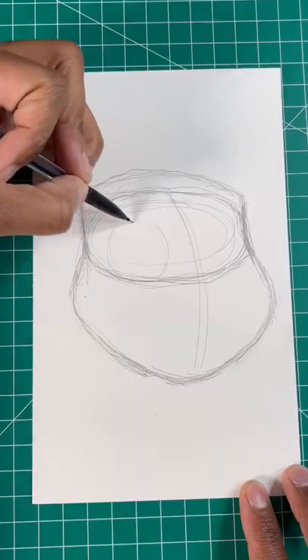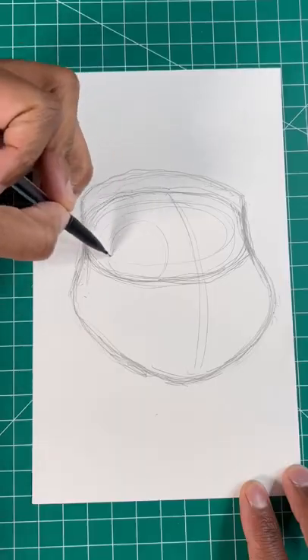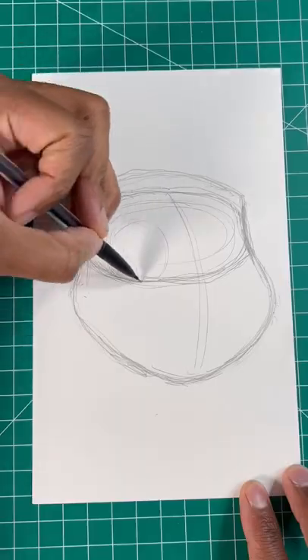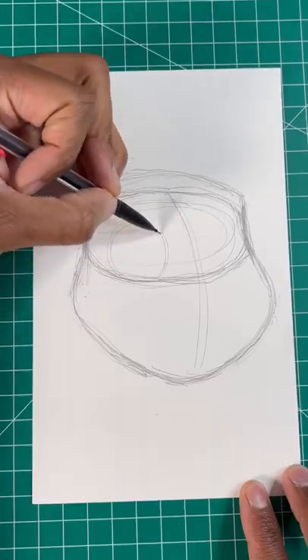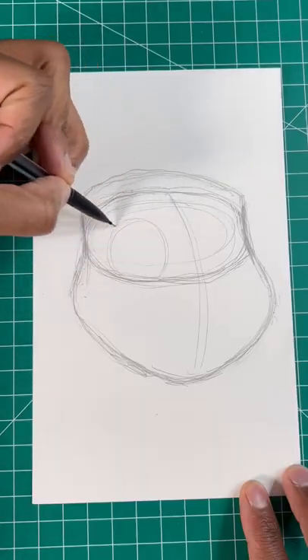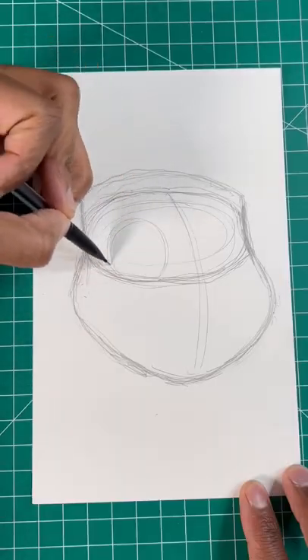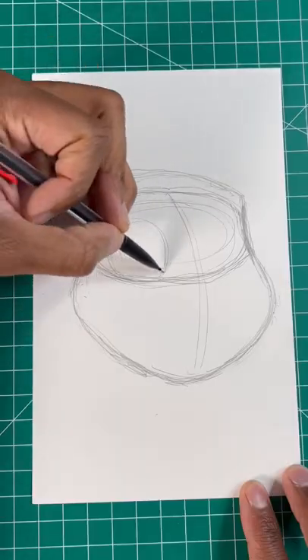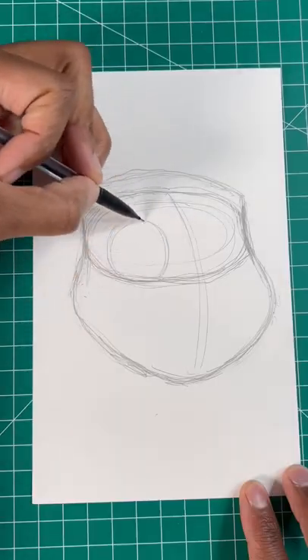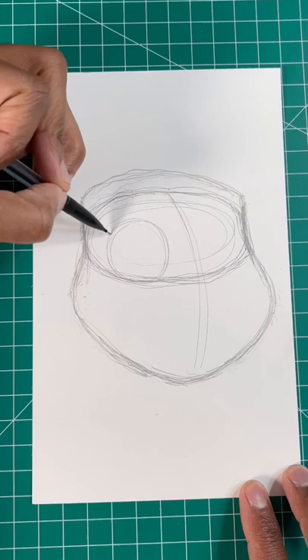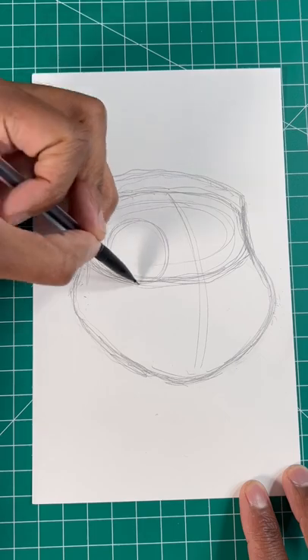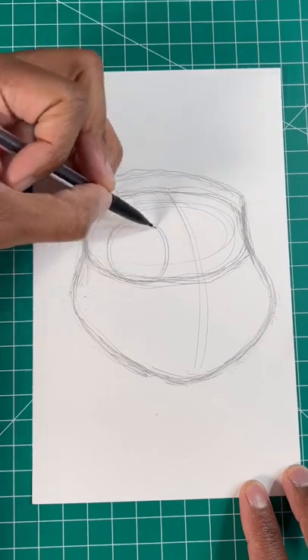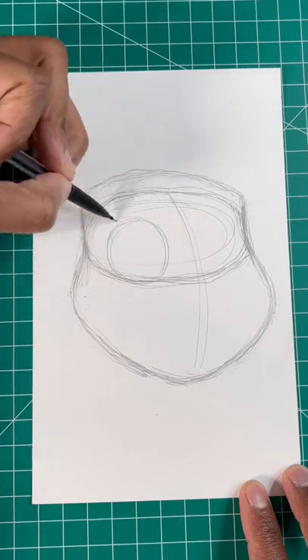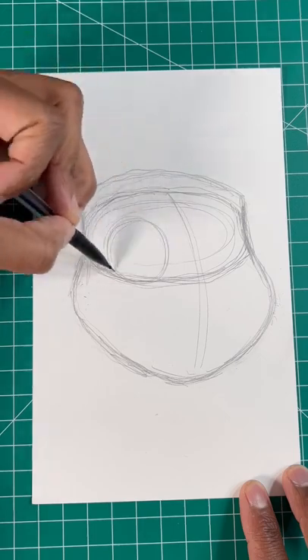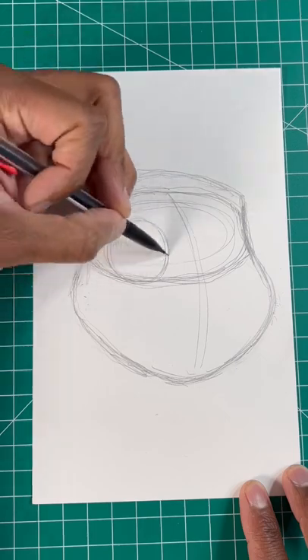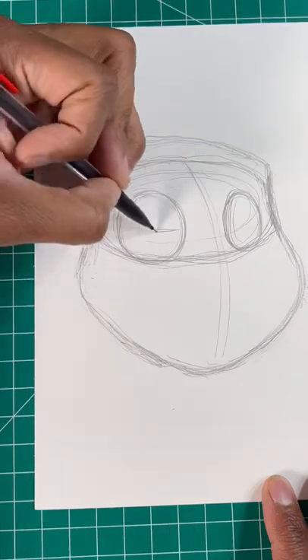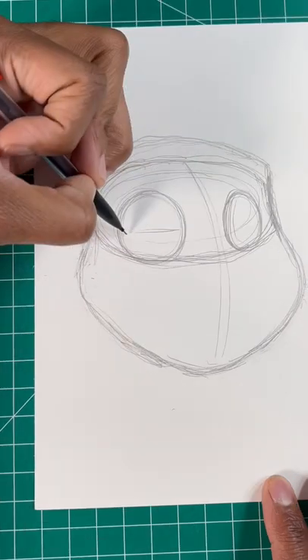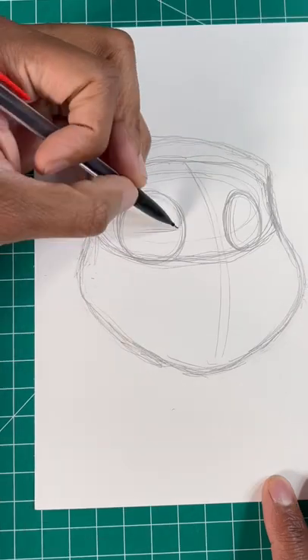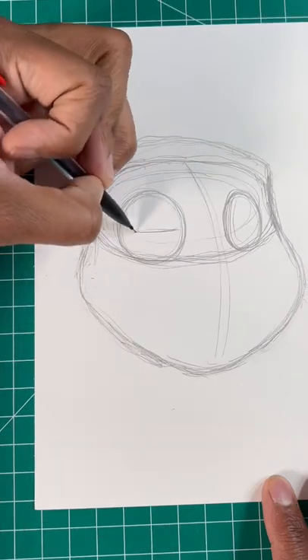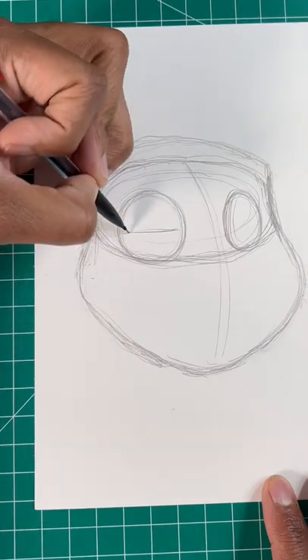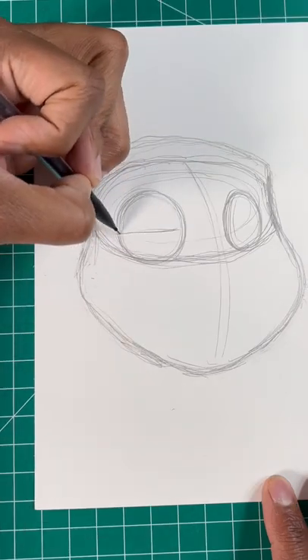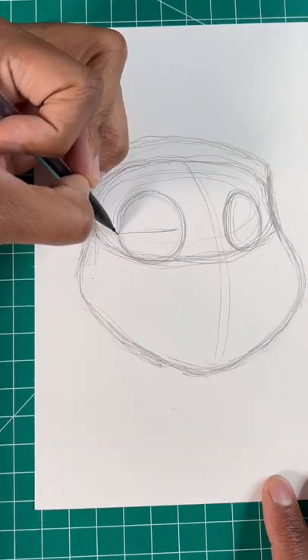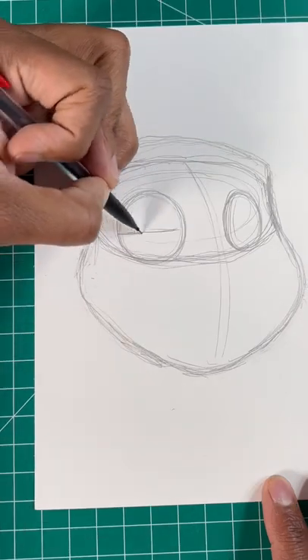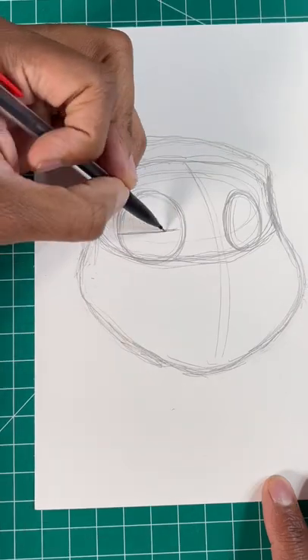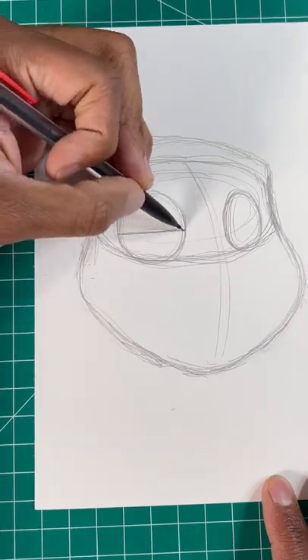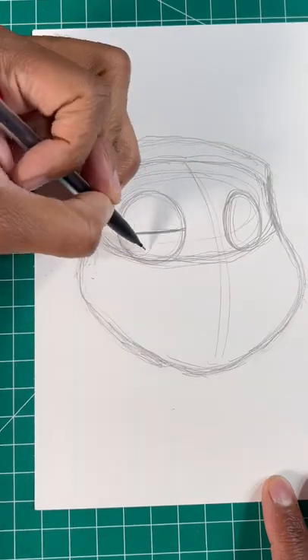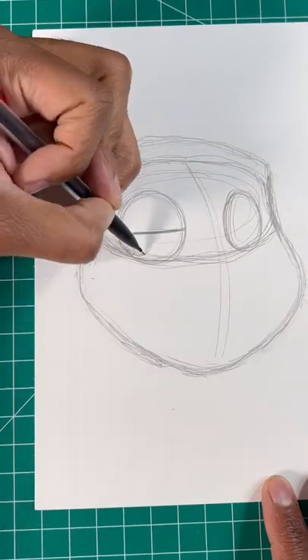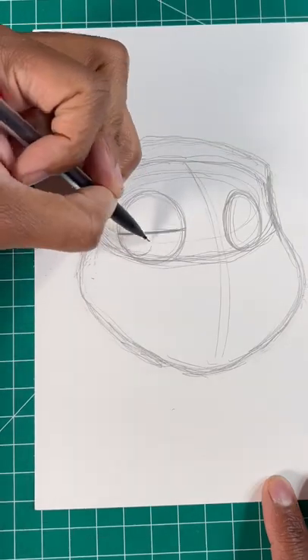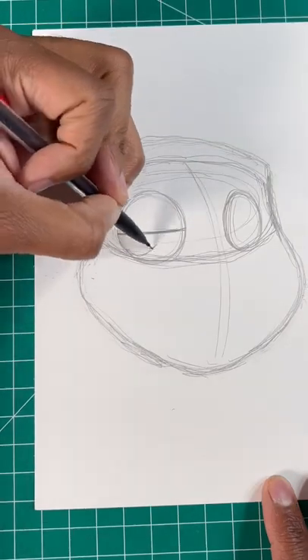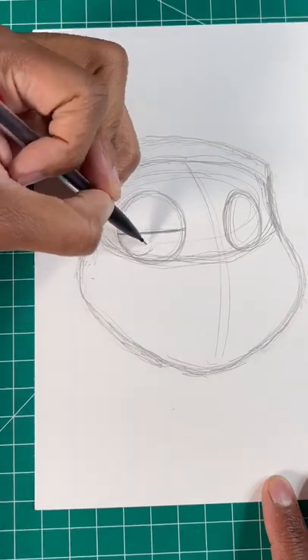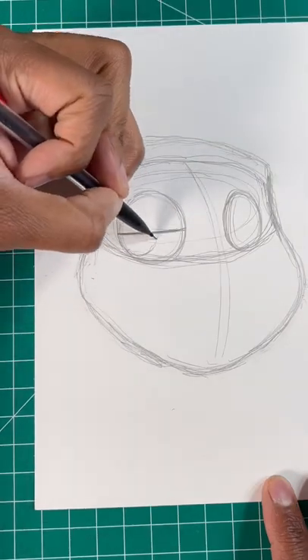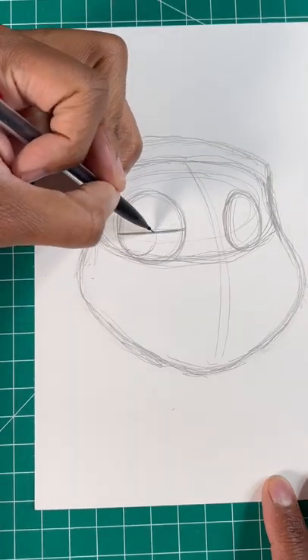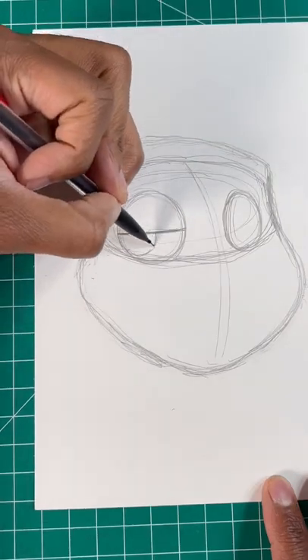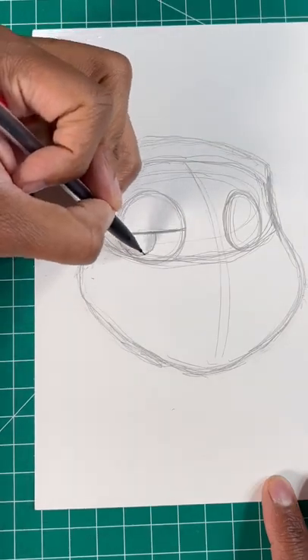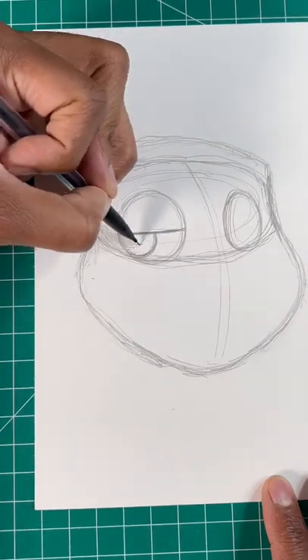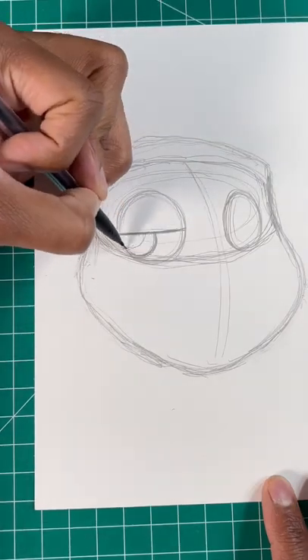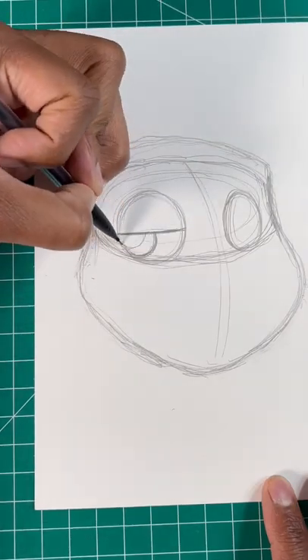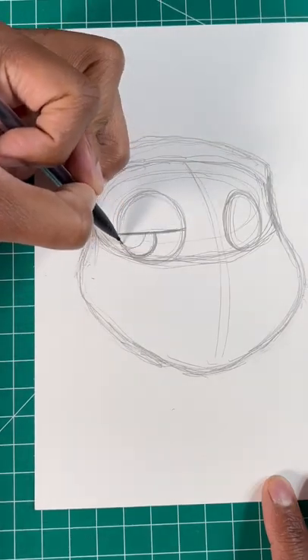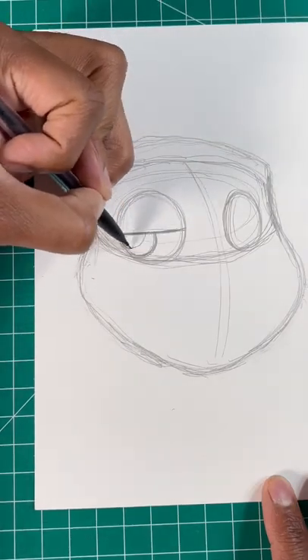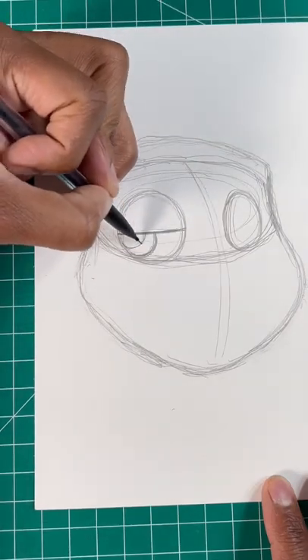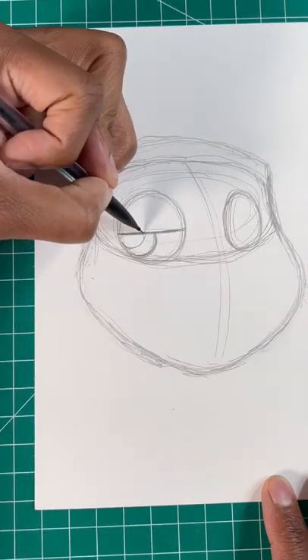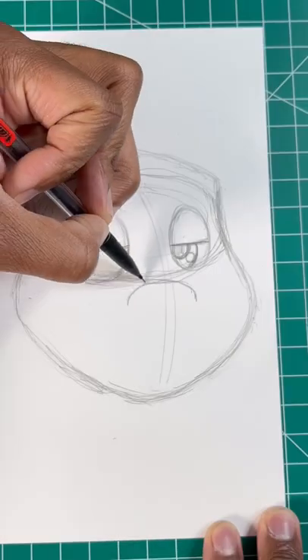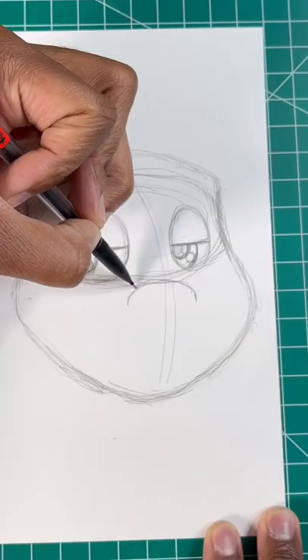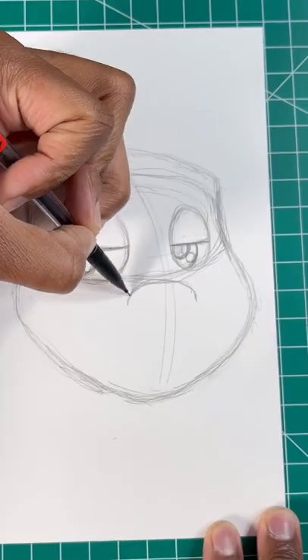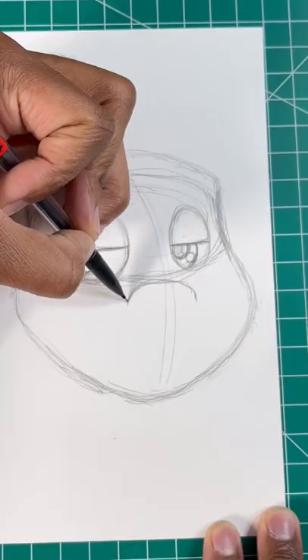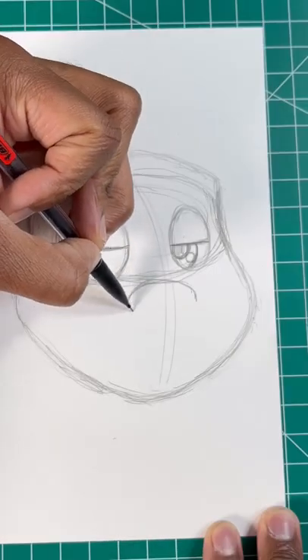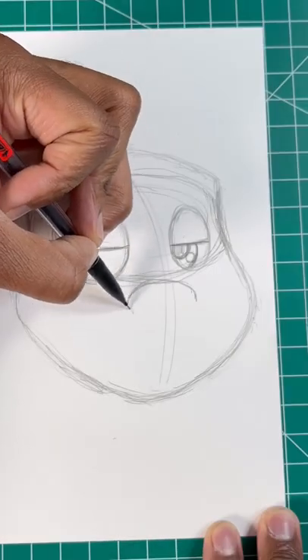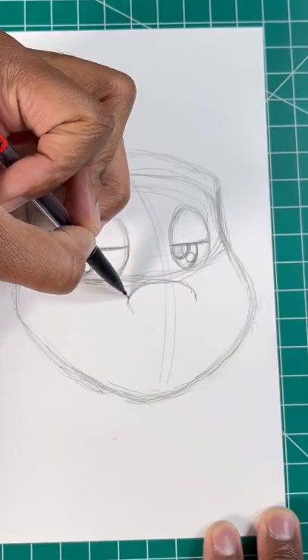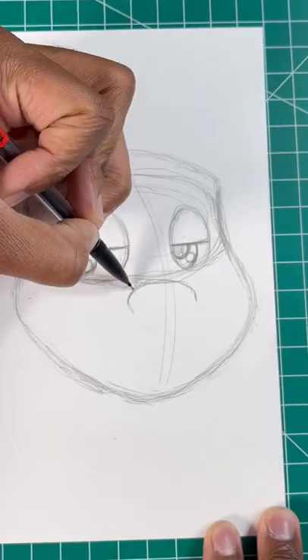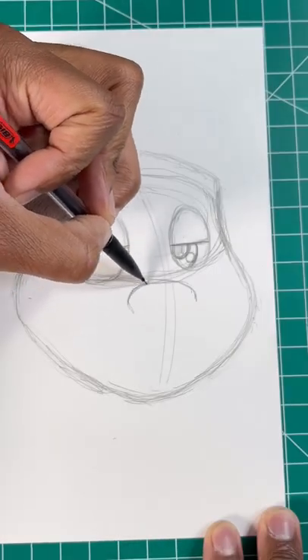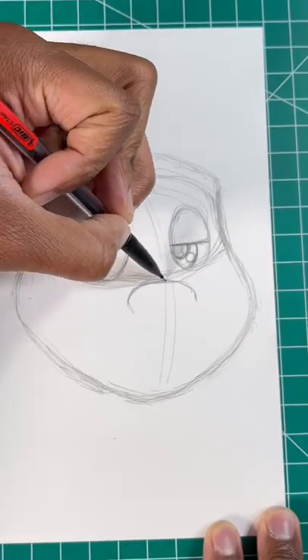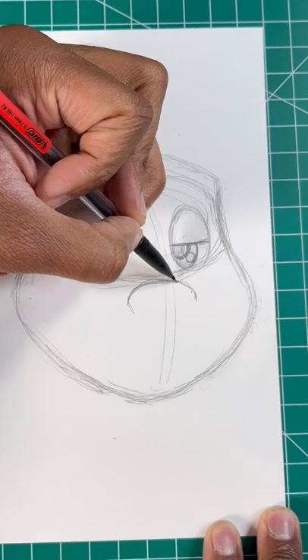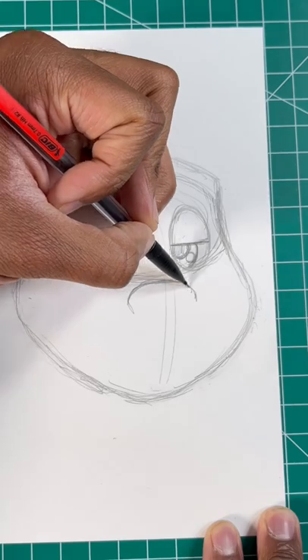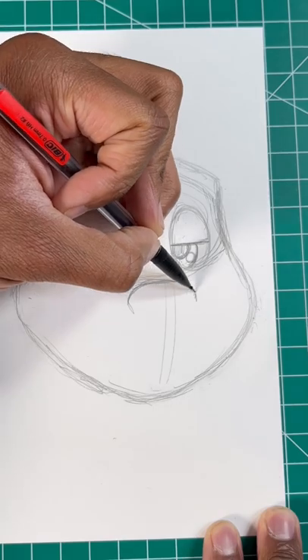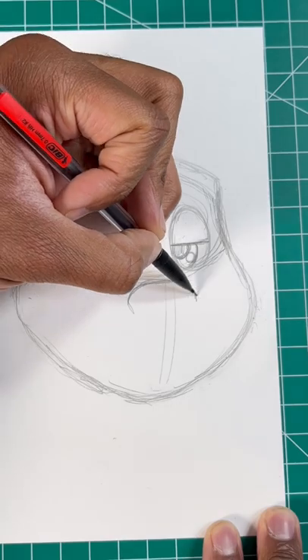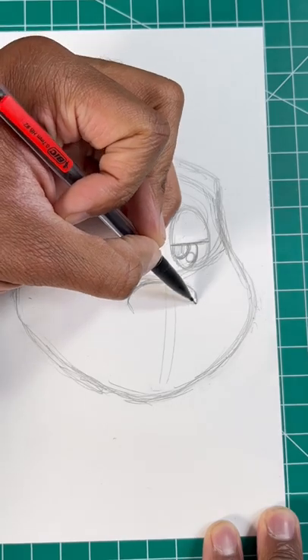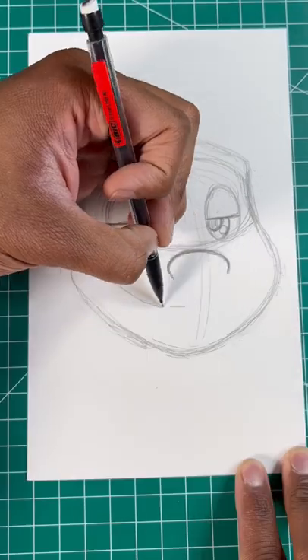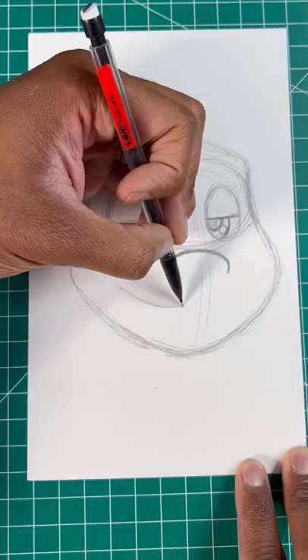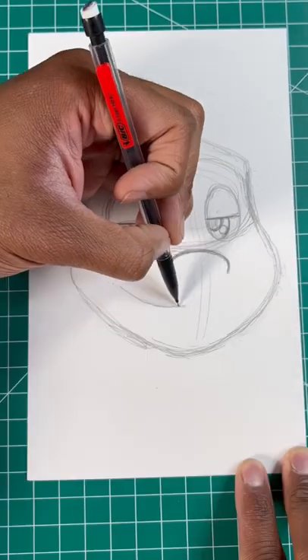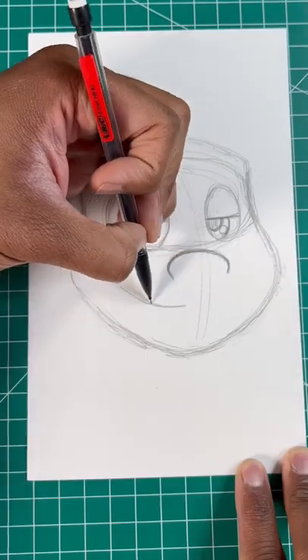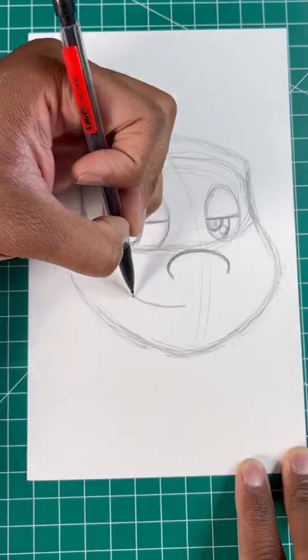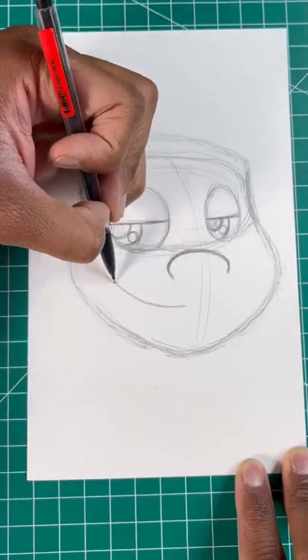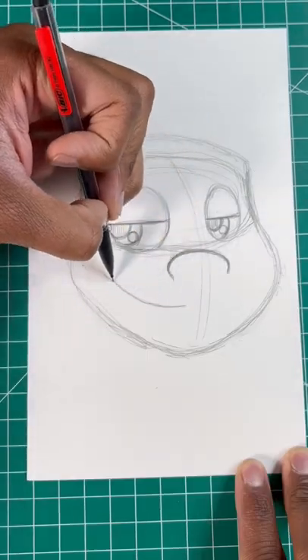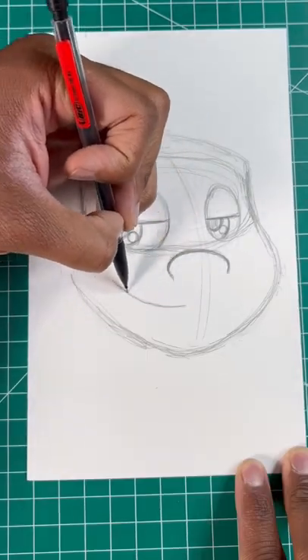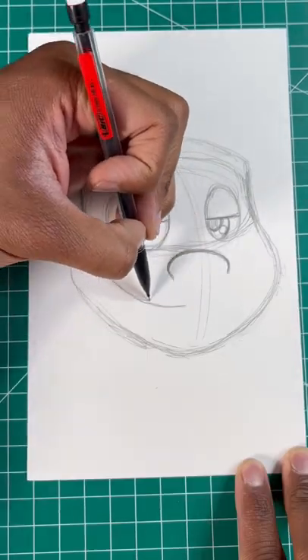Now, let's draw an oval for her eyes. Then, let's draw a line and two more ovals to finish up her eyes. Next, let's draw a curved line for her nose and another for her lips.